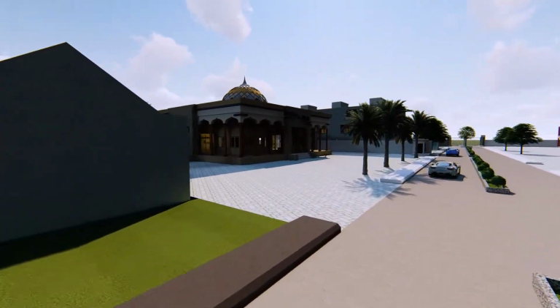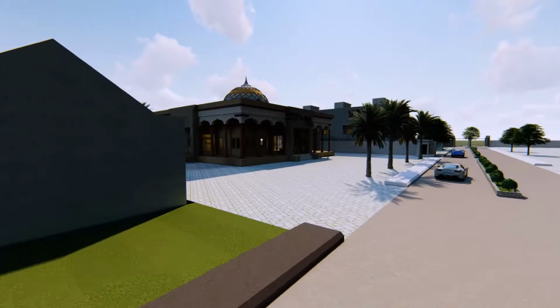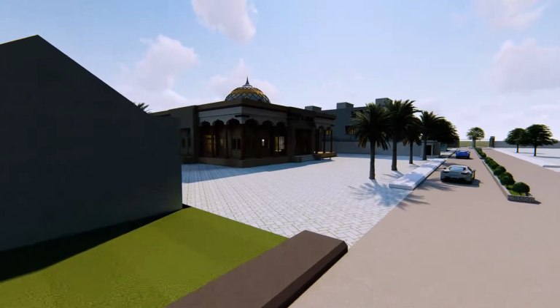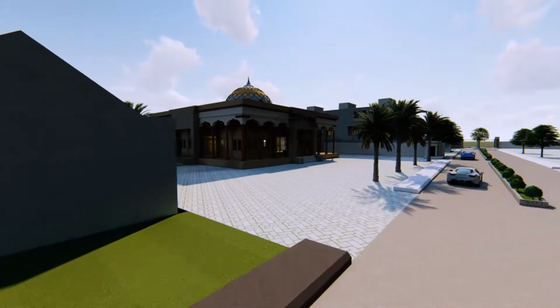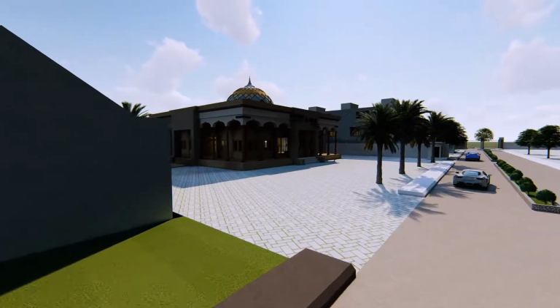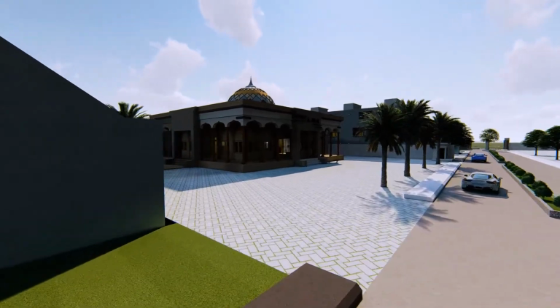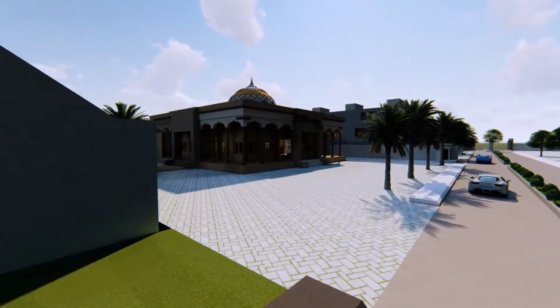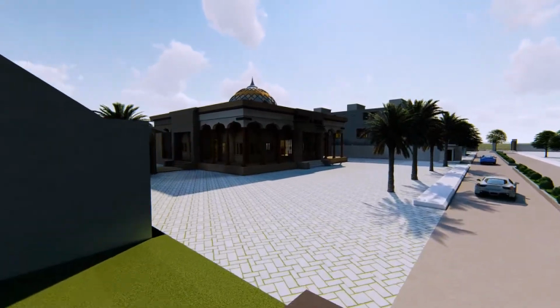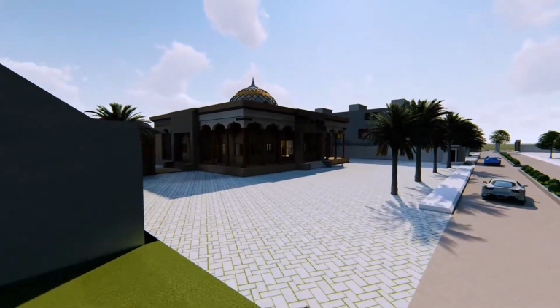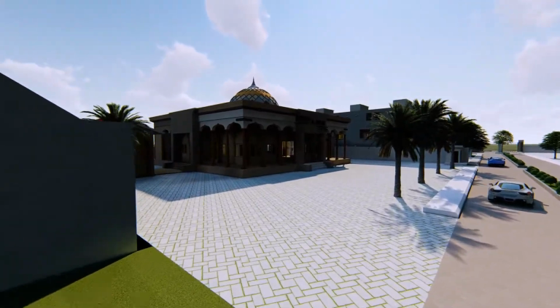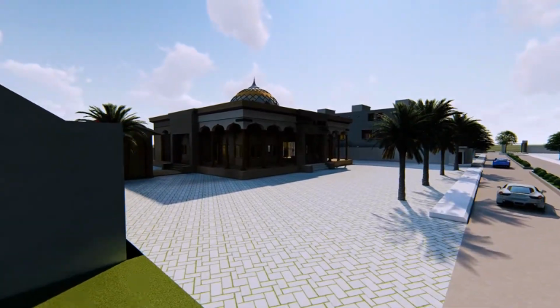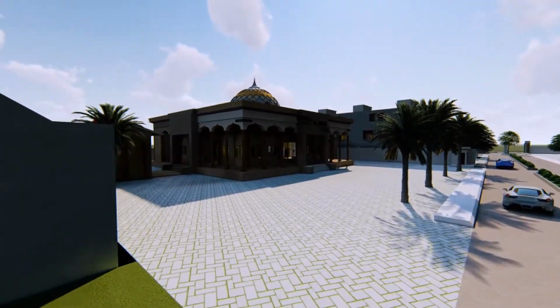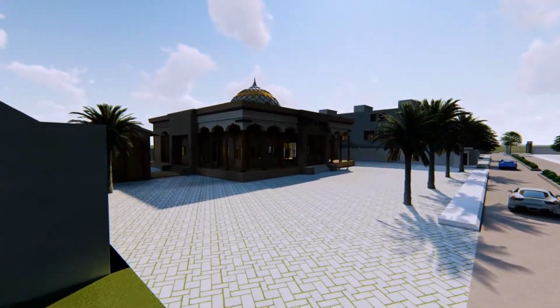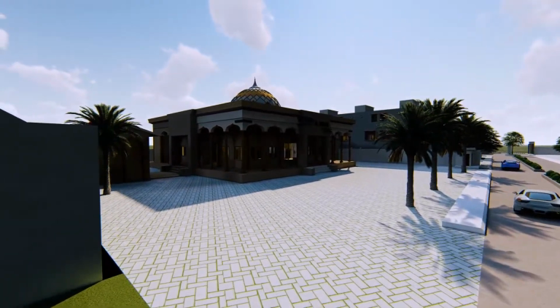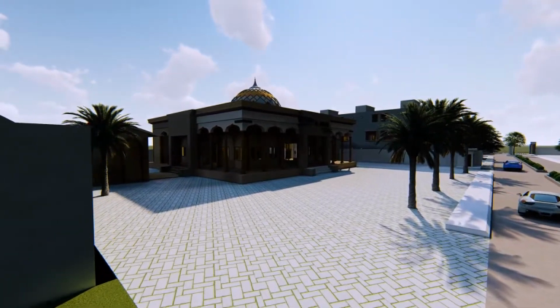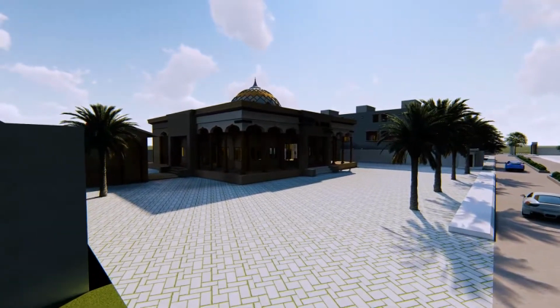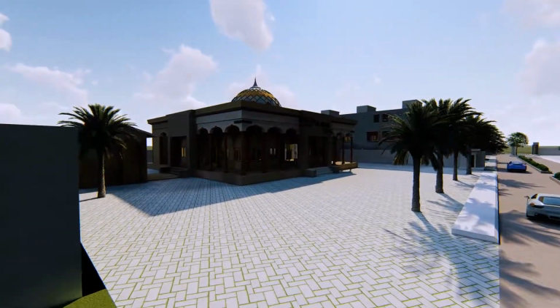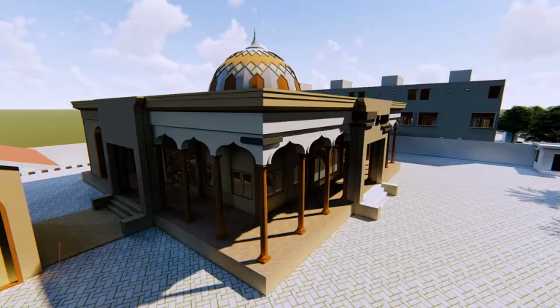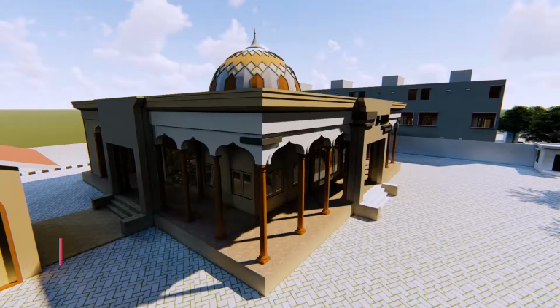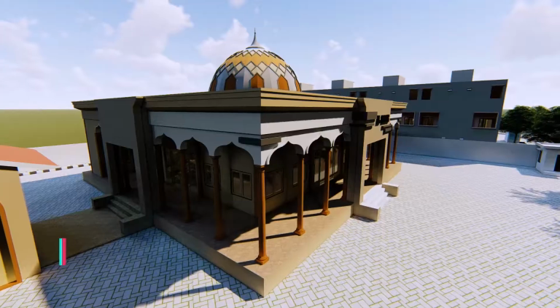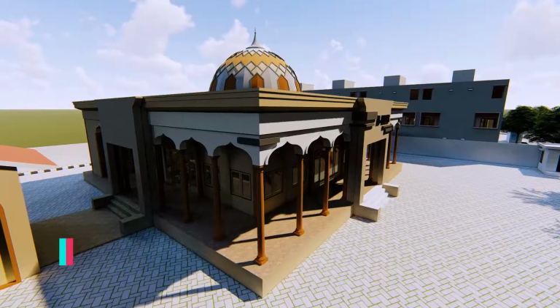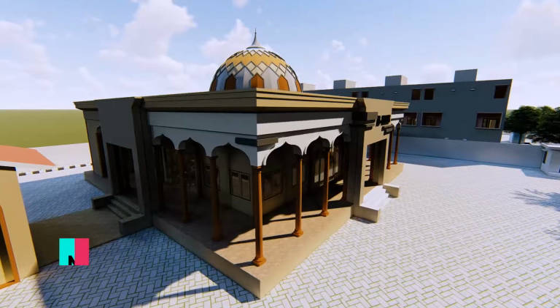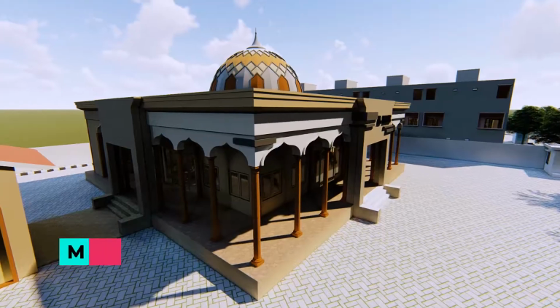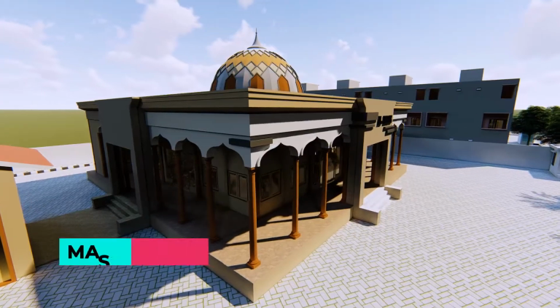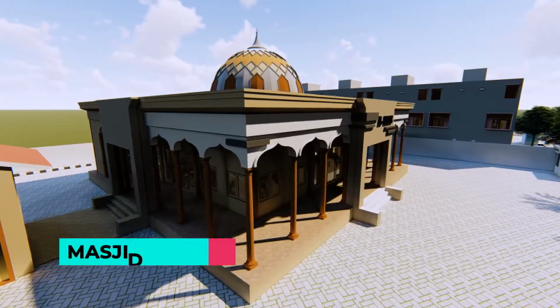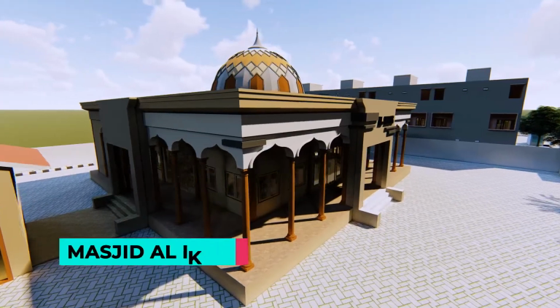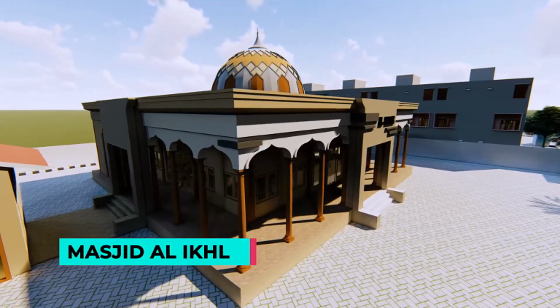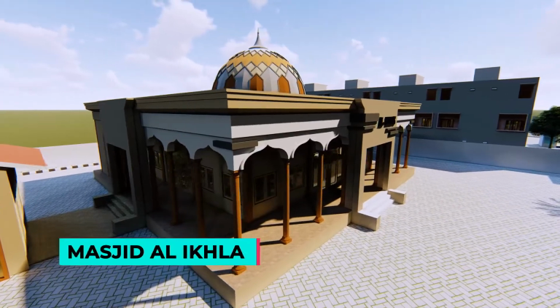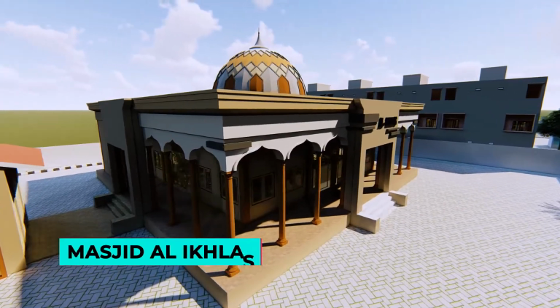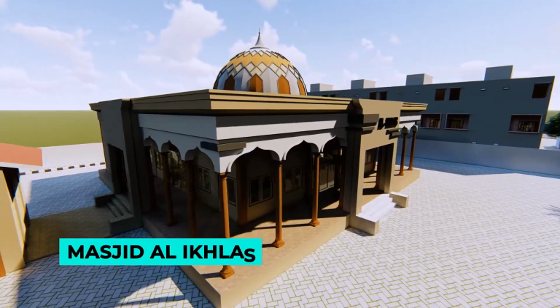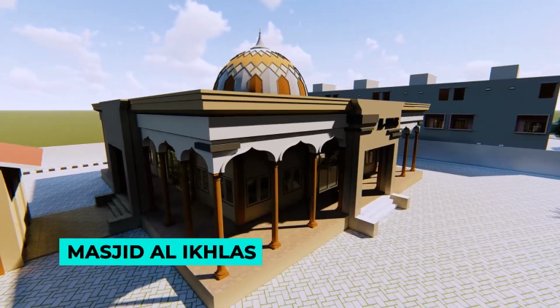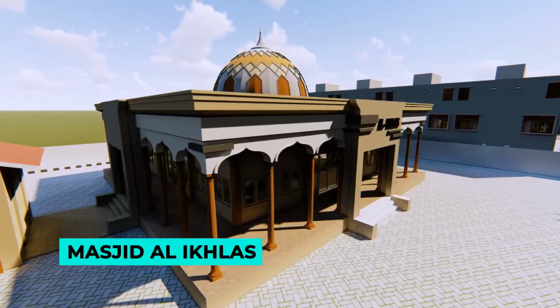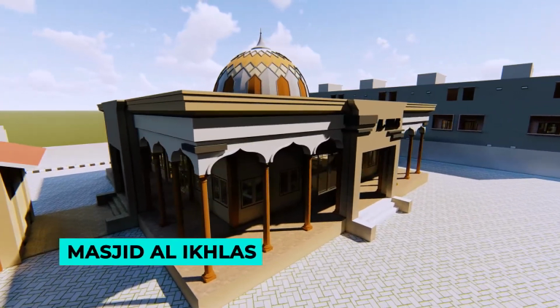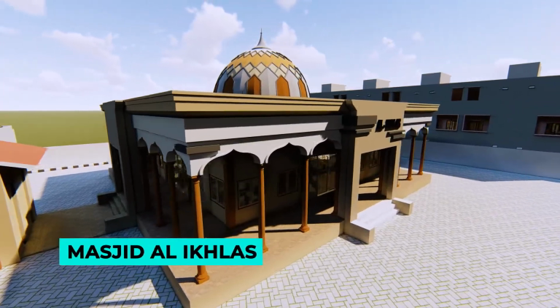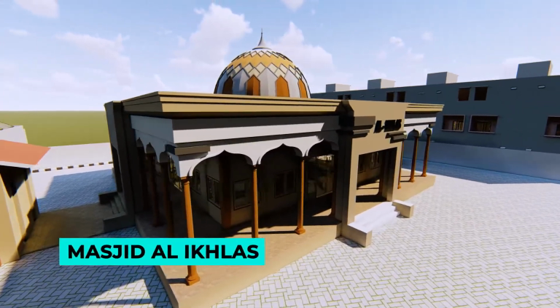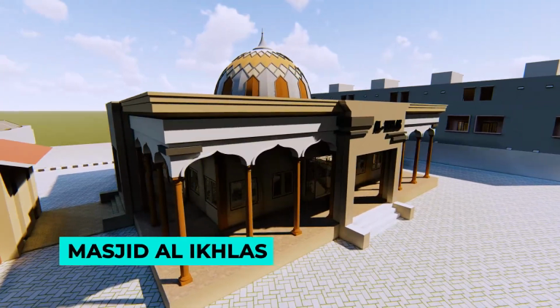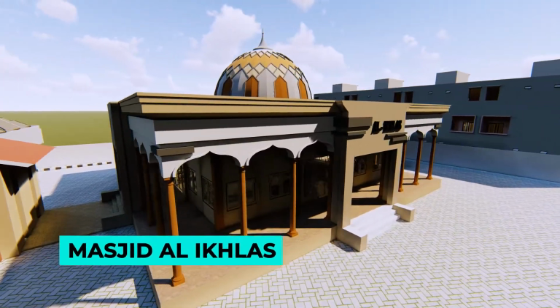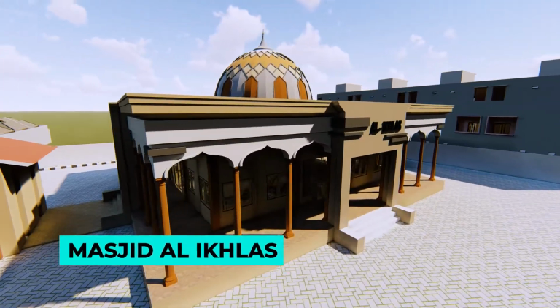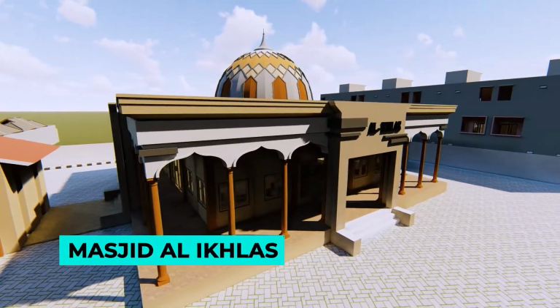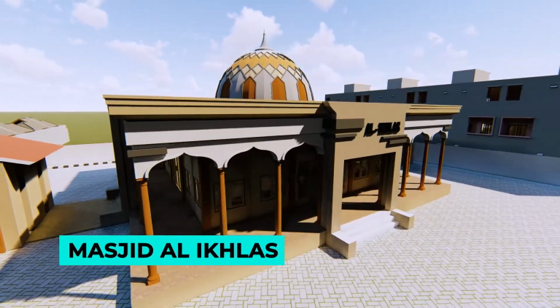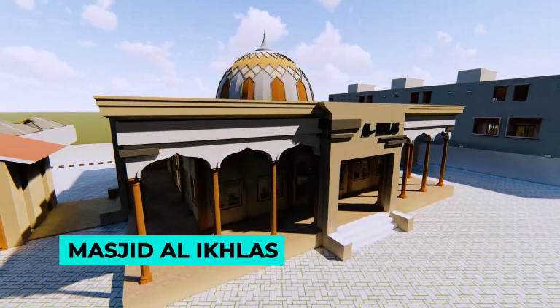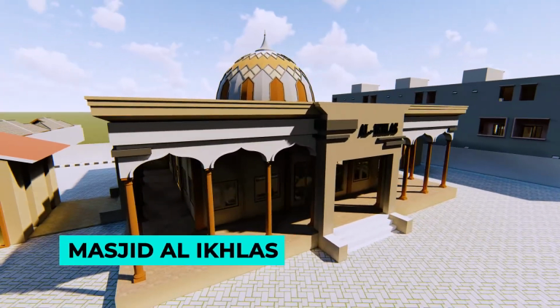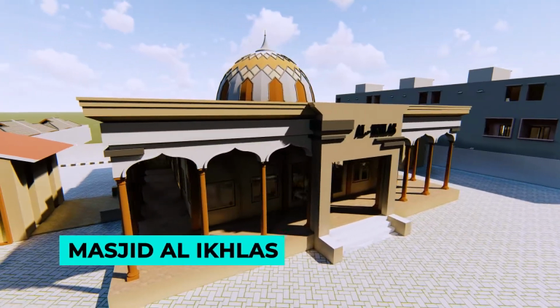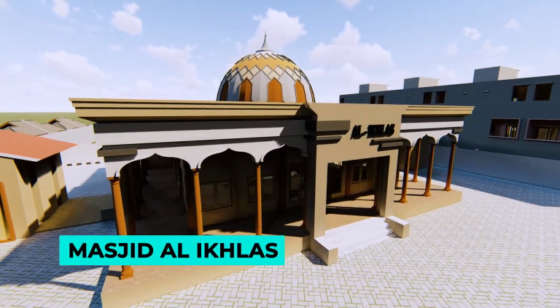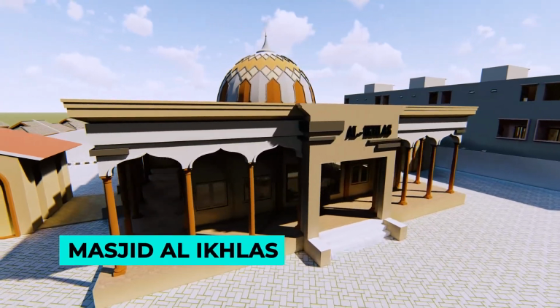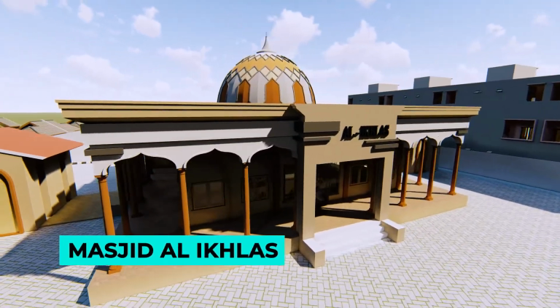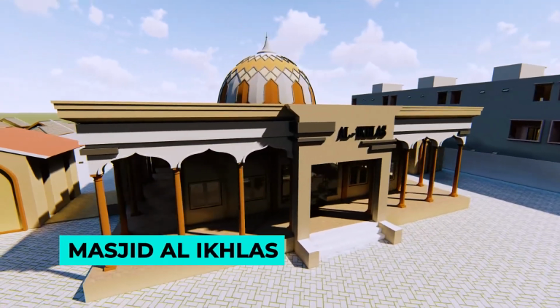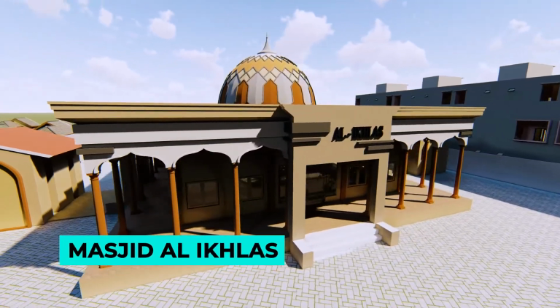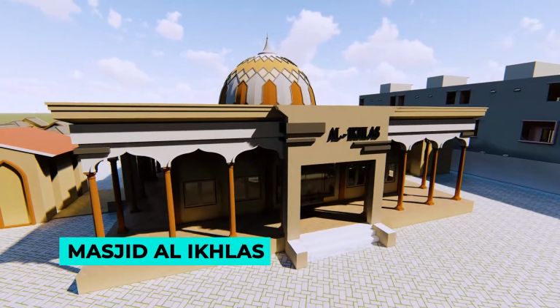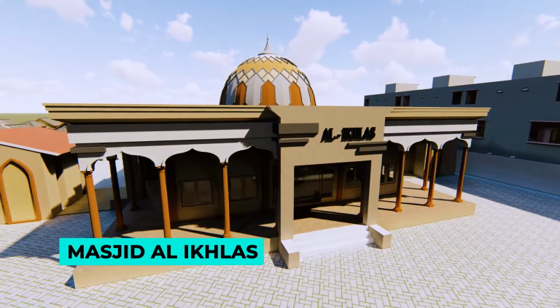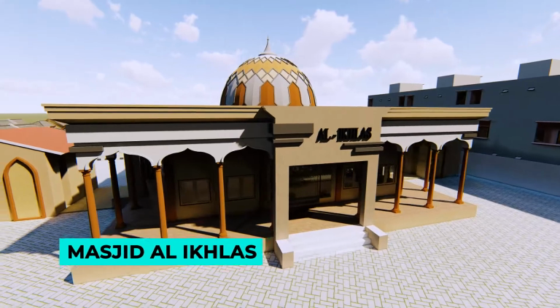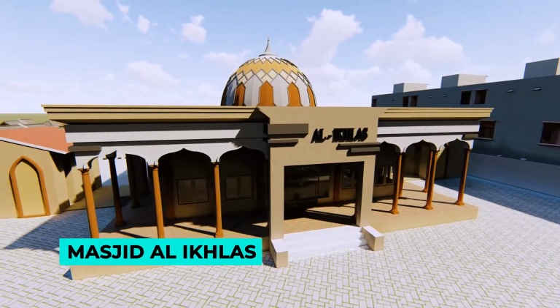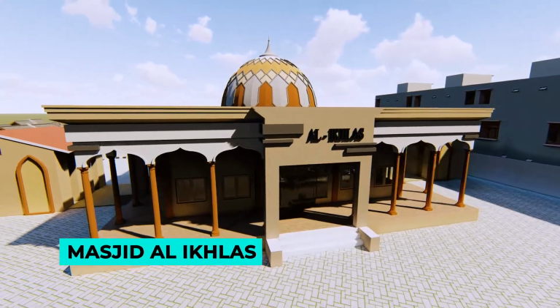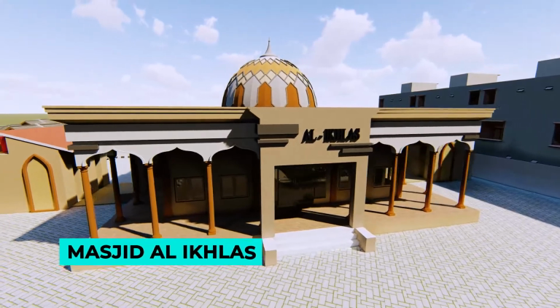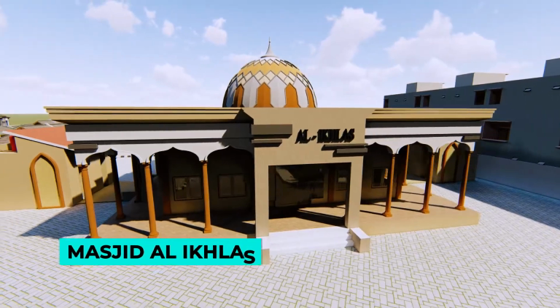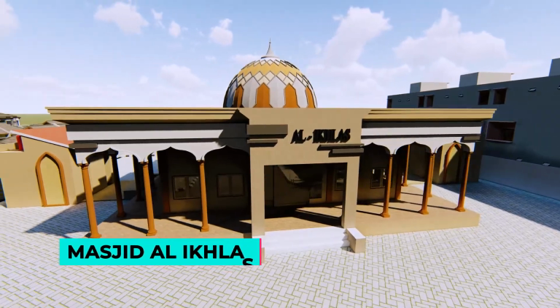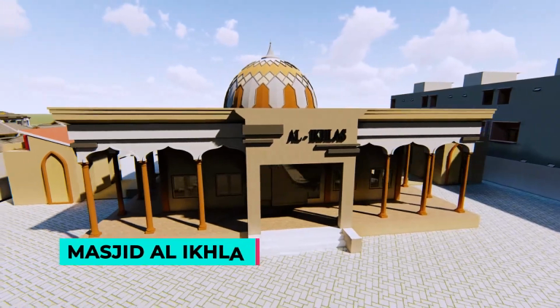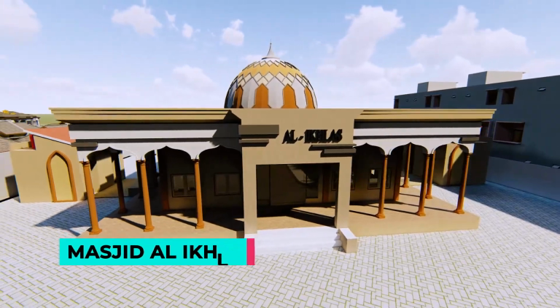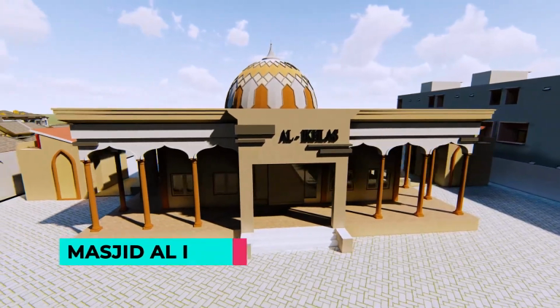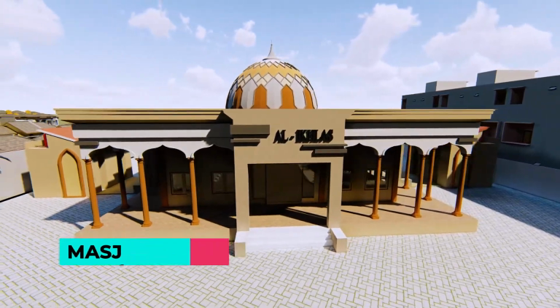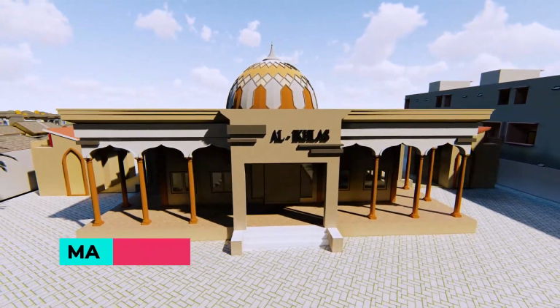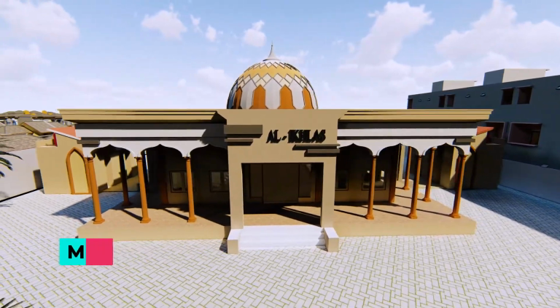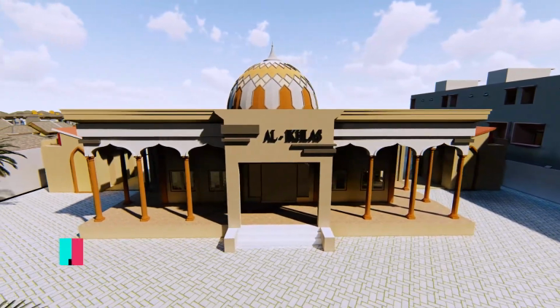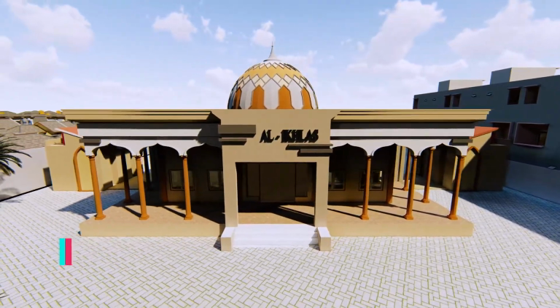Selanjutnya, Sotia Residence memiliki sarana peribadatan, yaitu Masjid Al-Ikhlas.